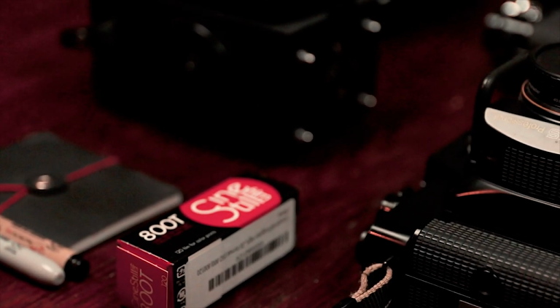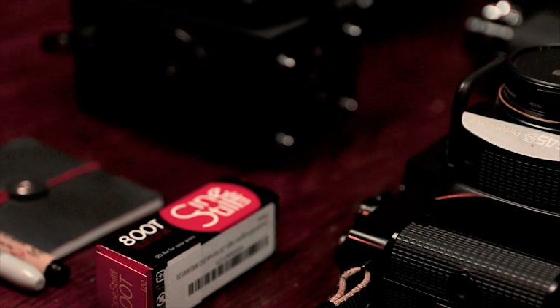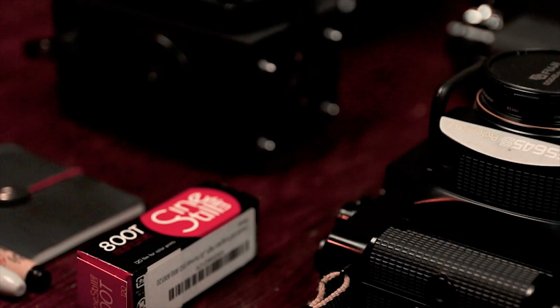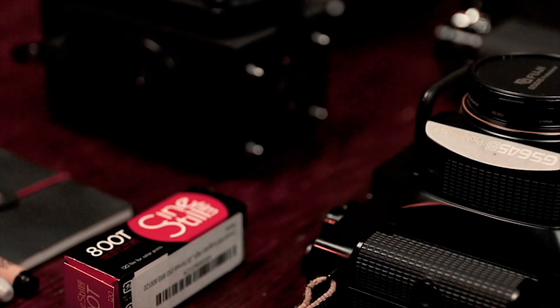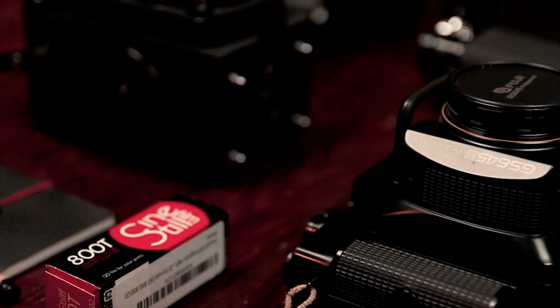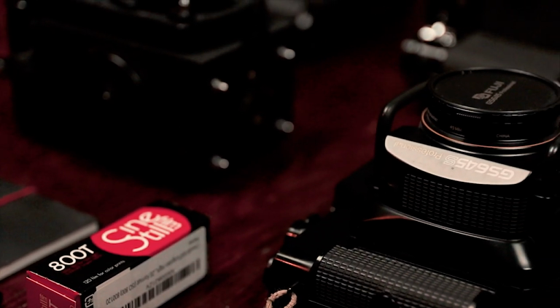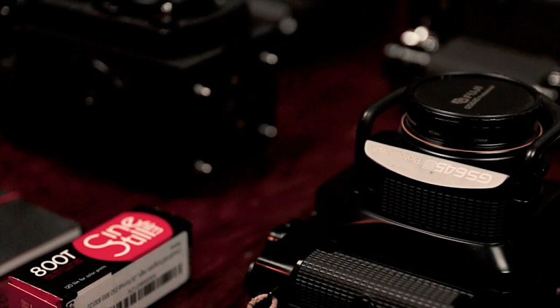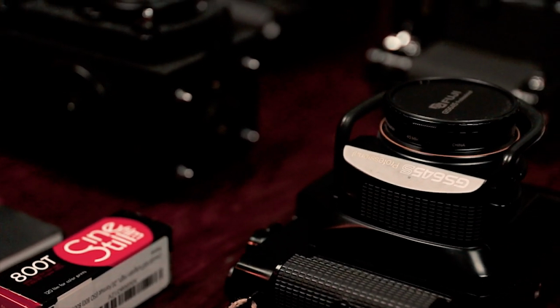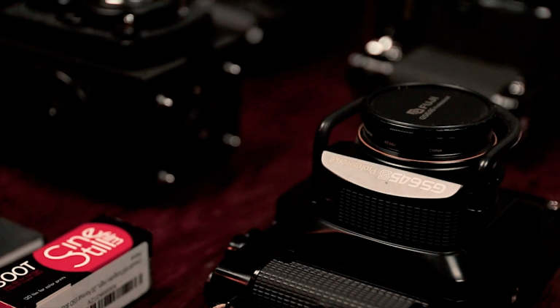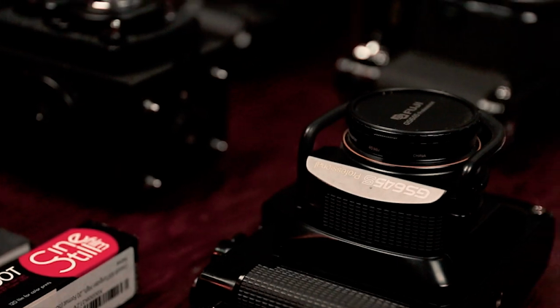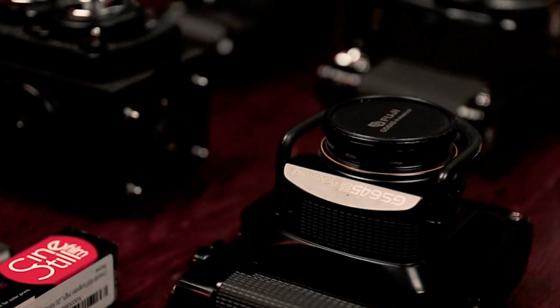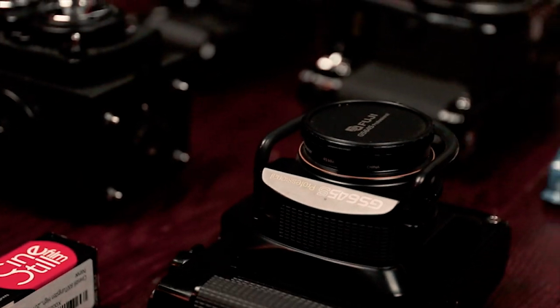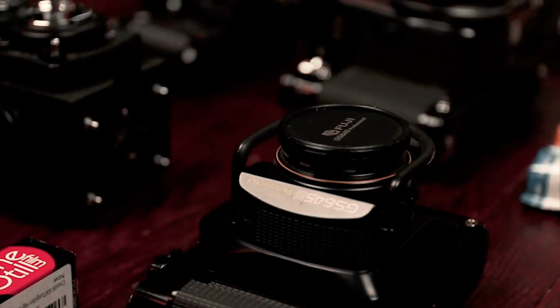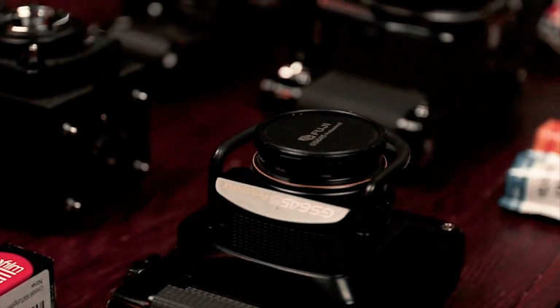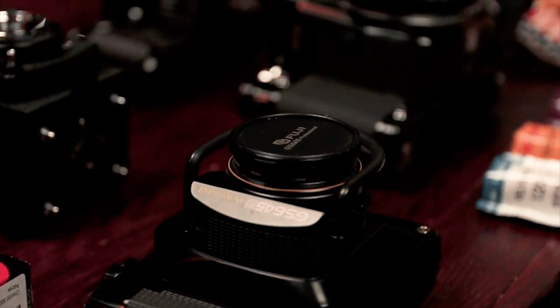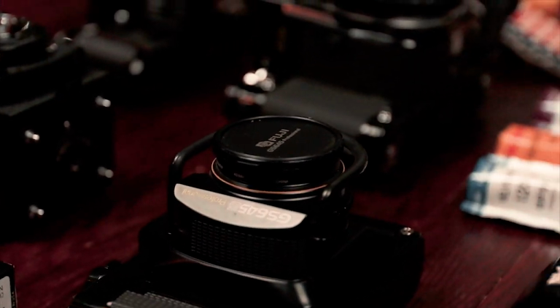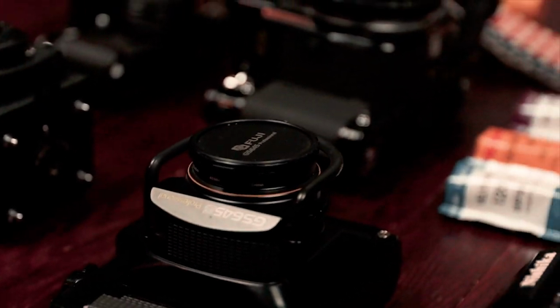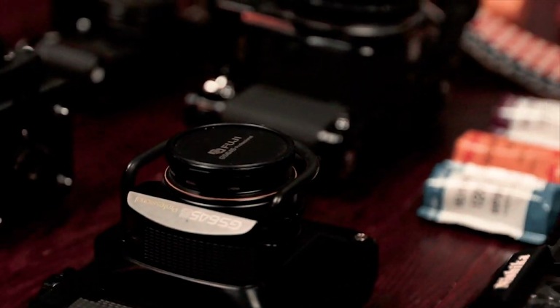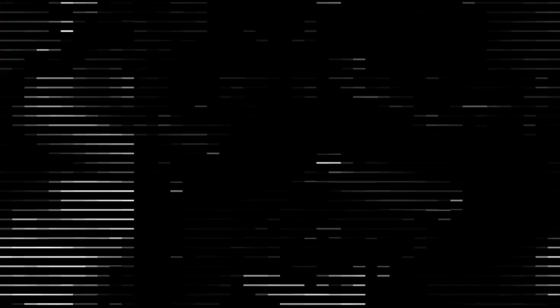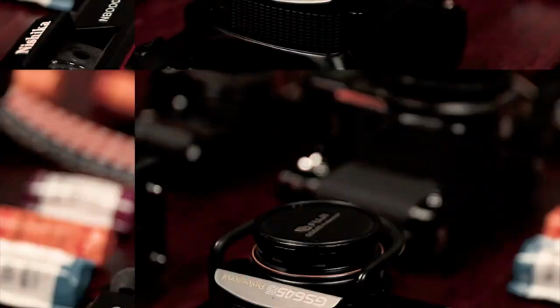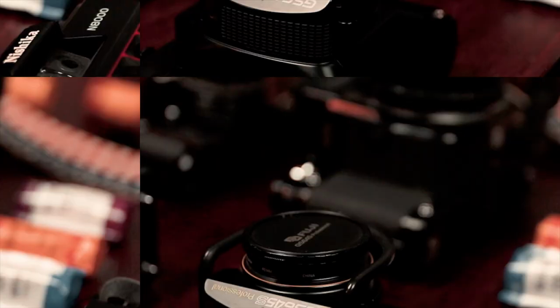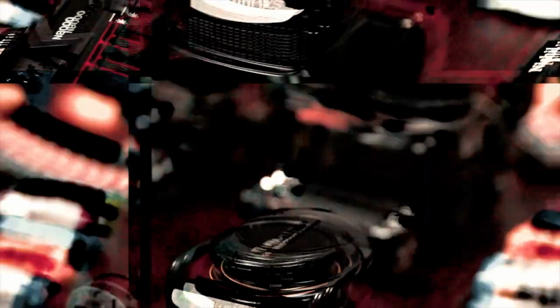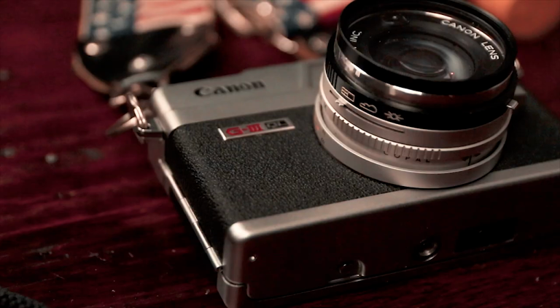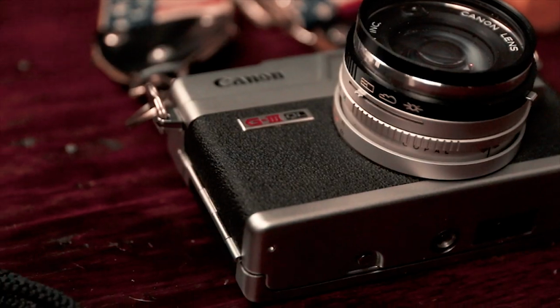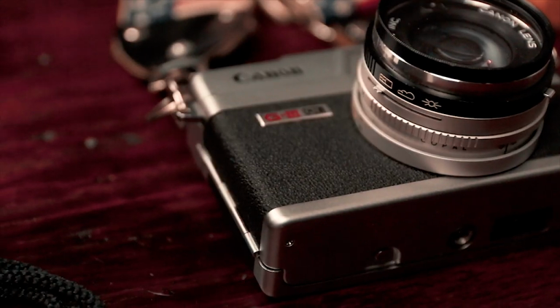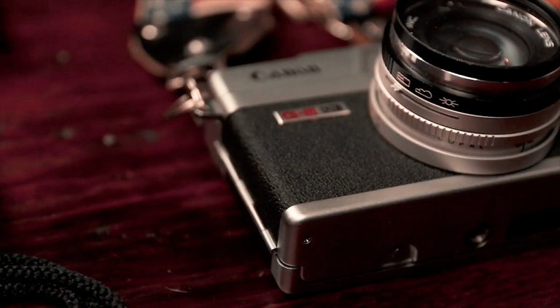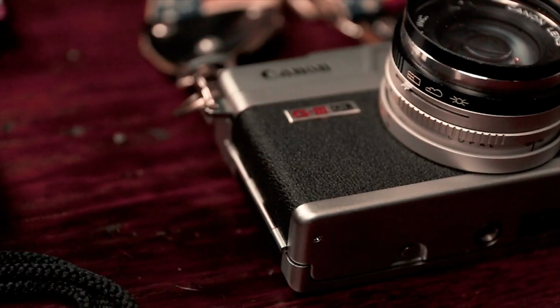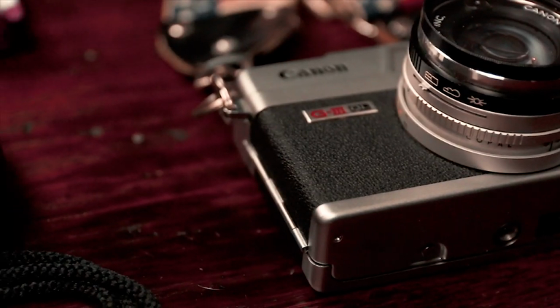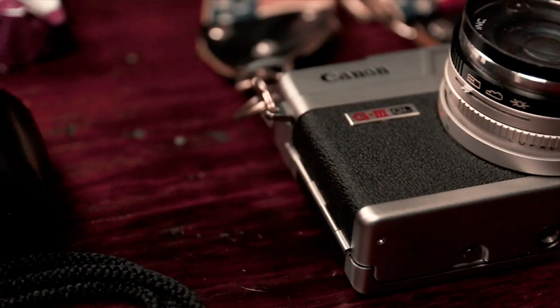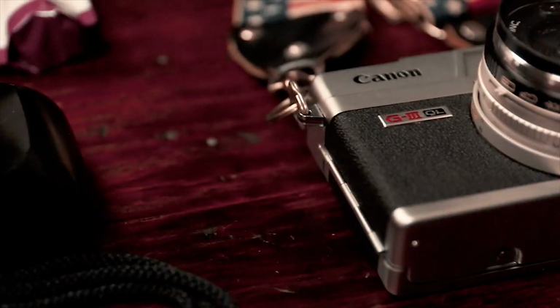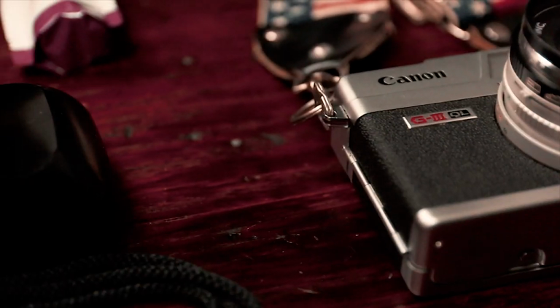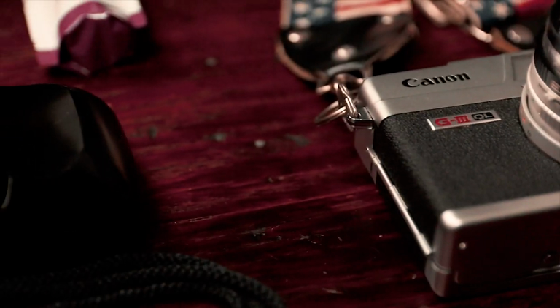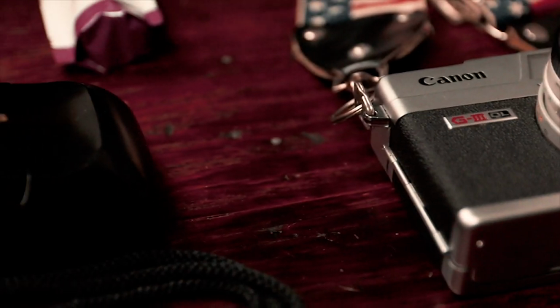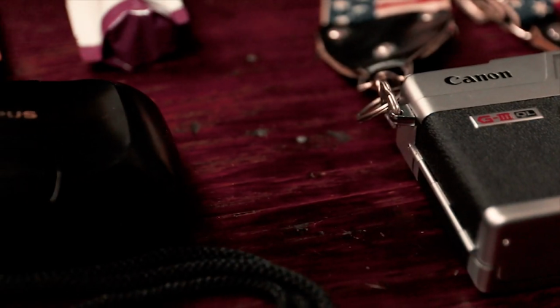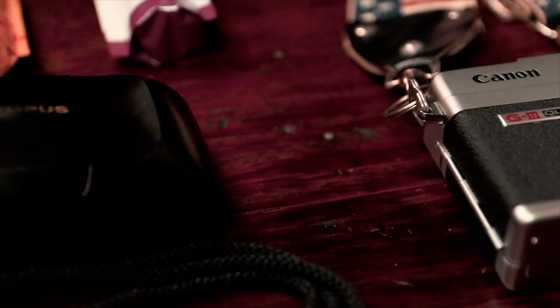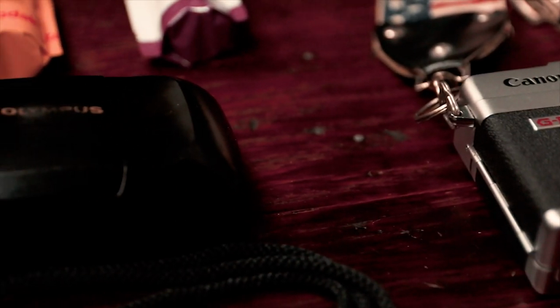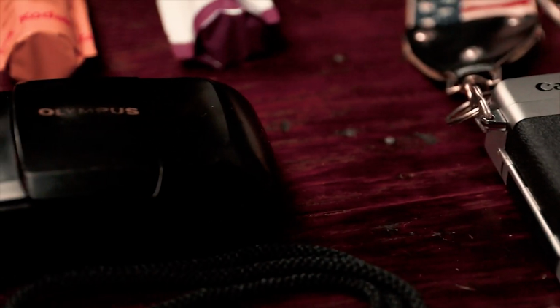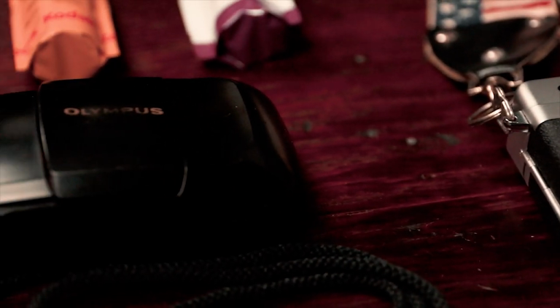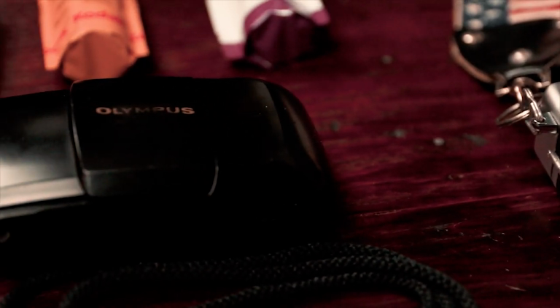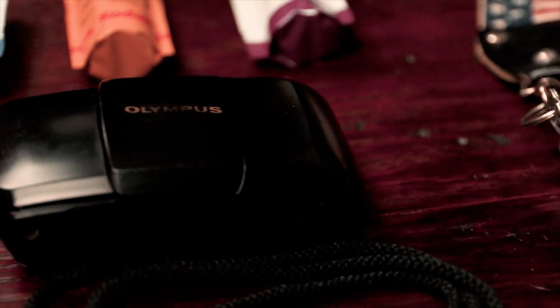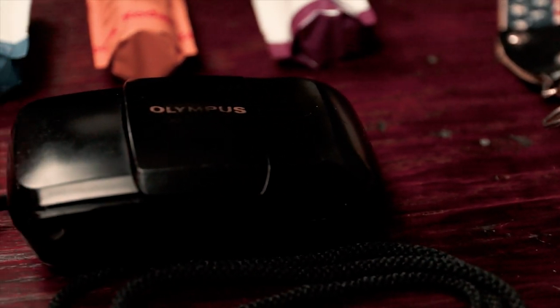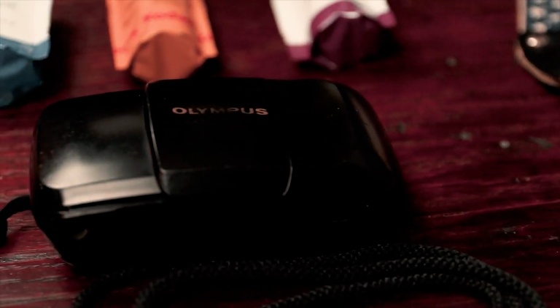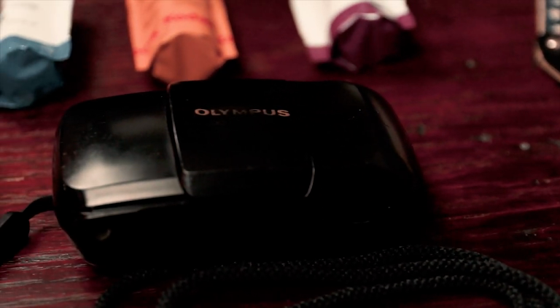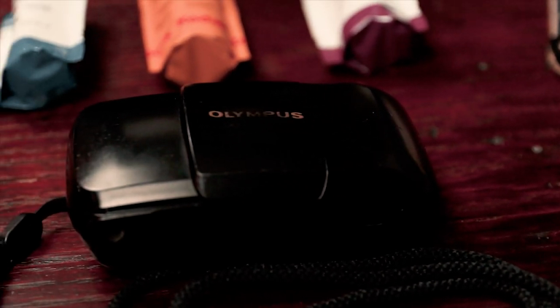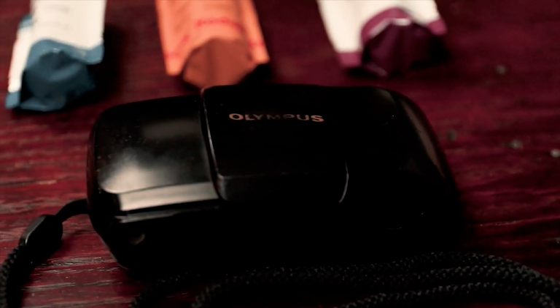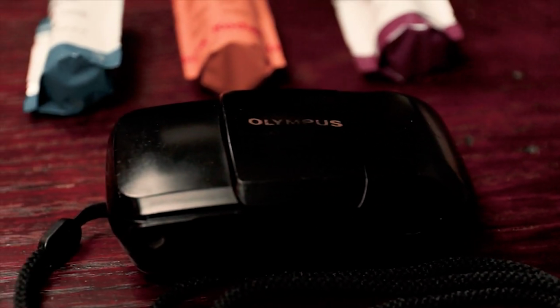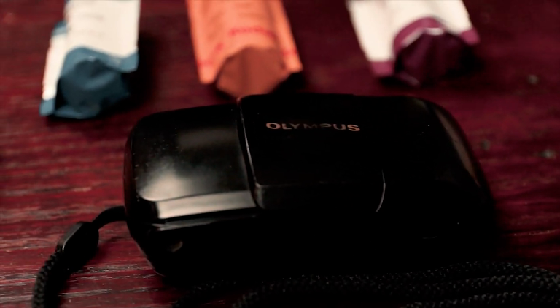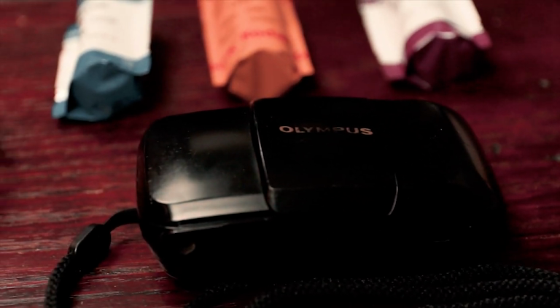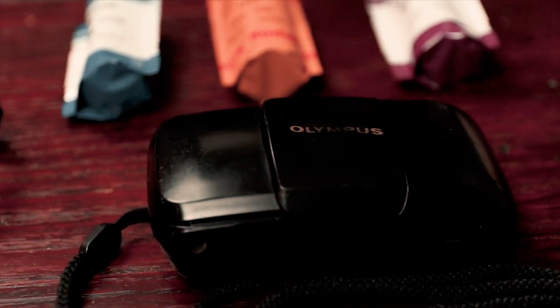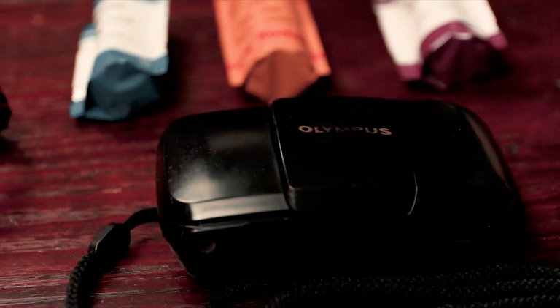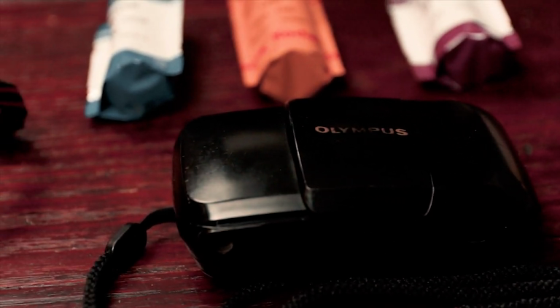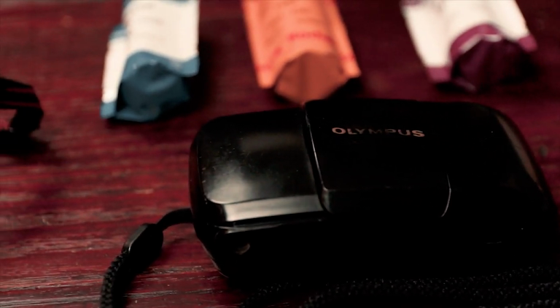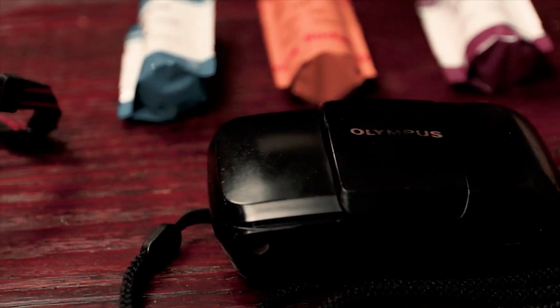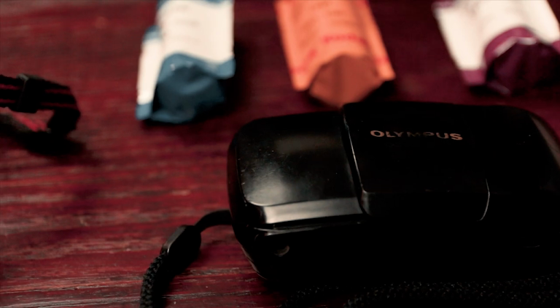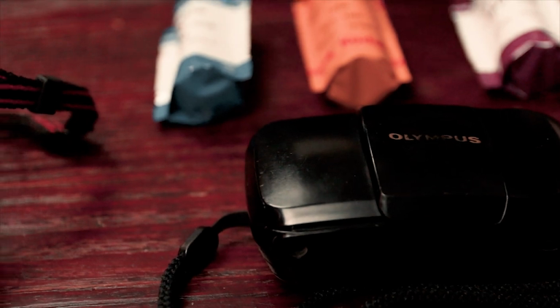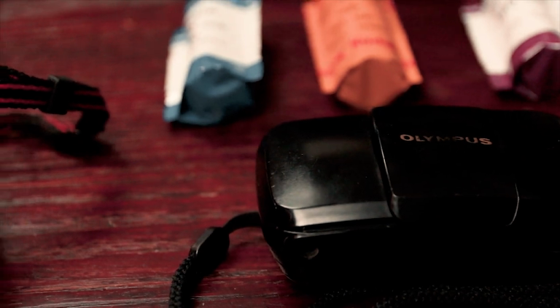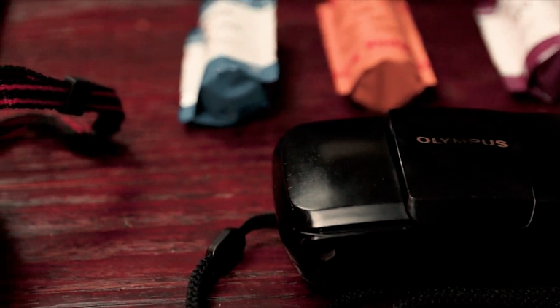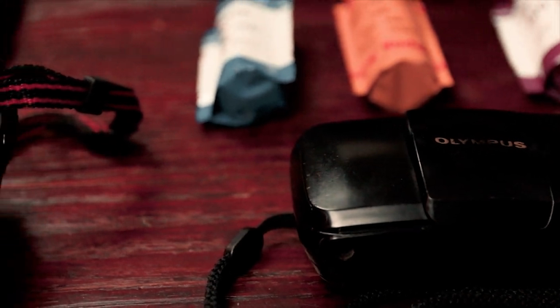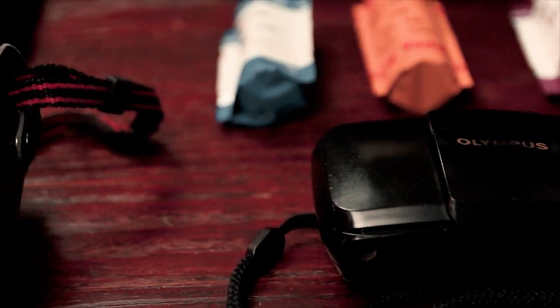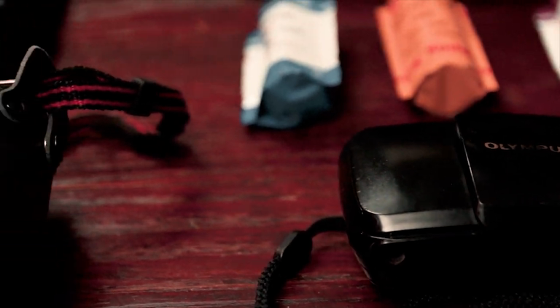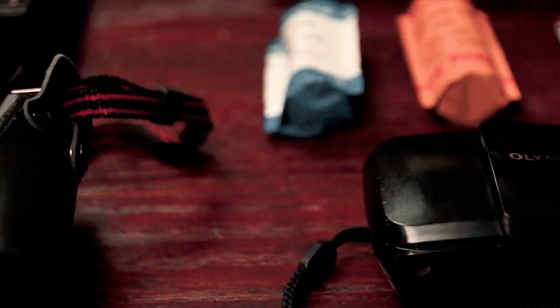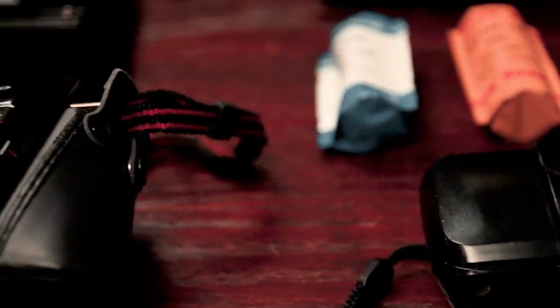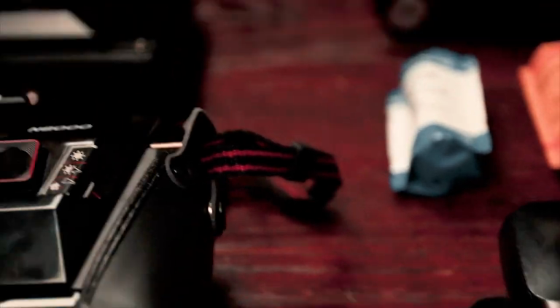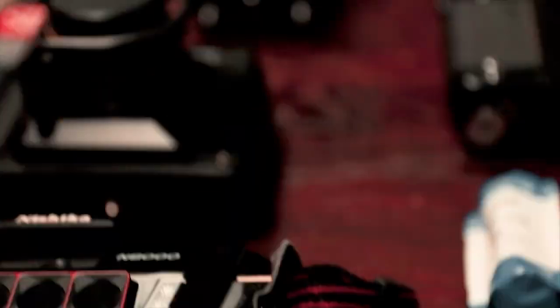Anyway, there you have it — that's my film camera collection as of today. Hope you enjoyed this. Don't forget to like and subscribe and I'll see you next time.